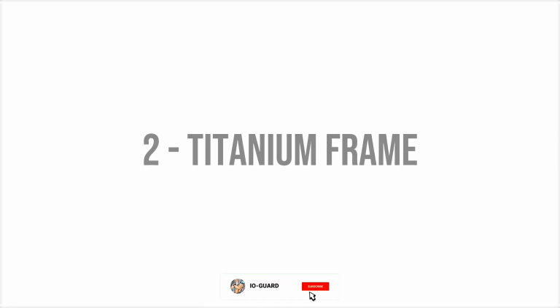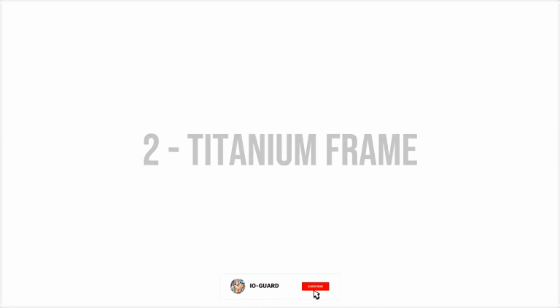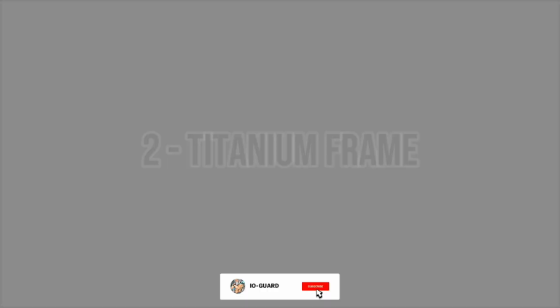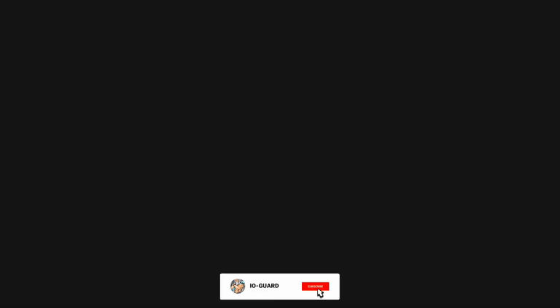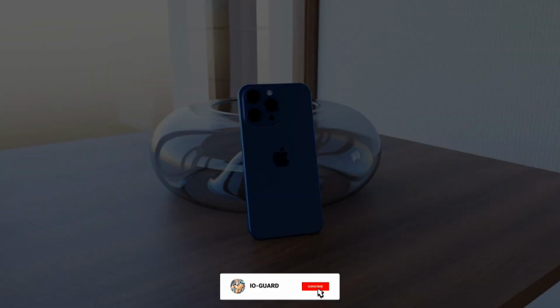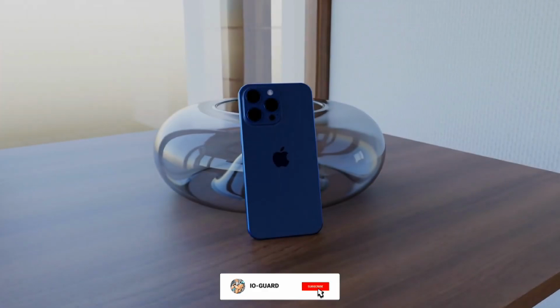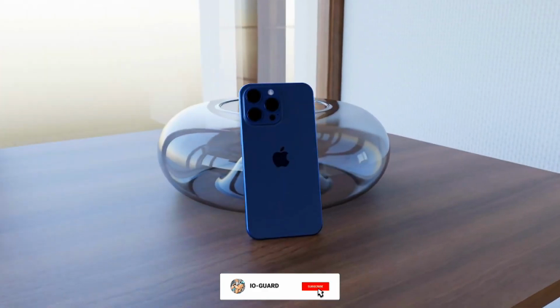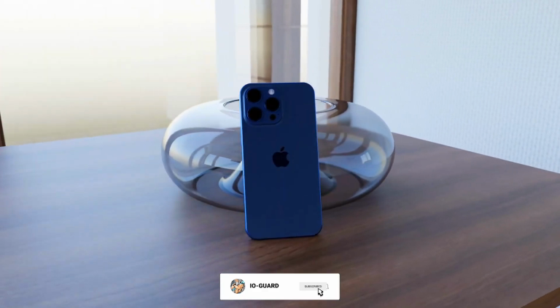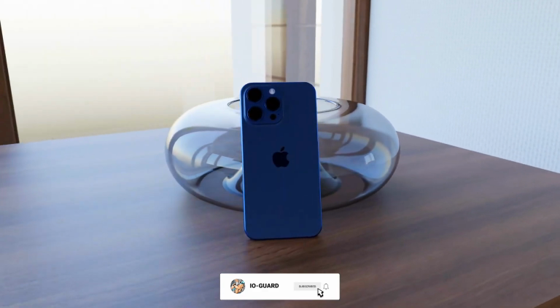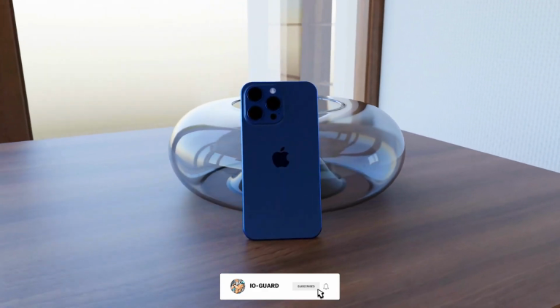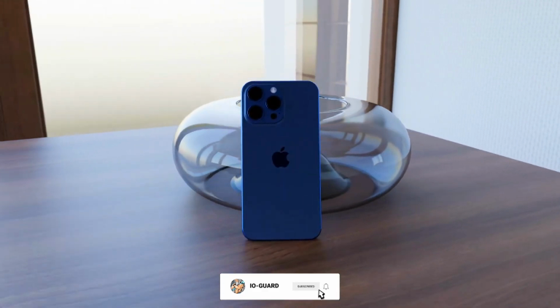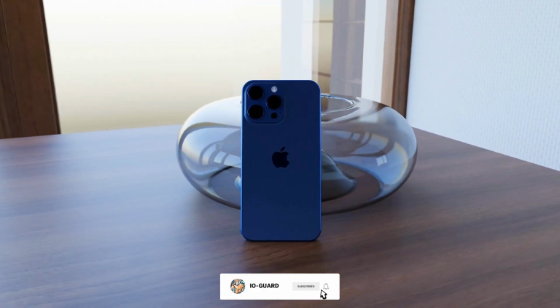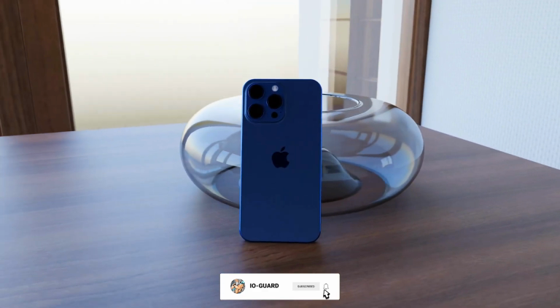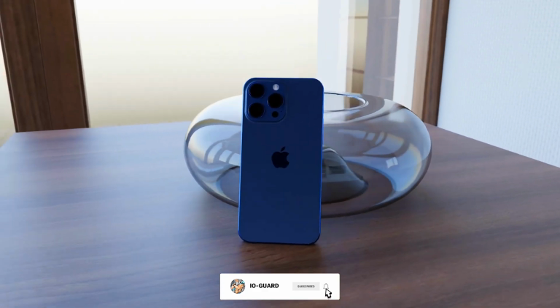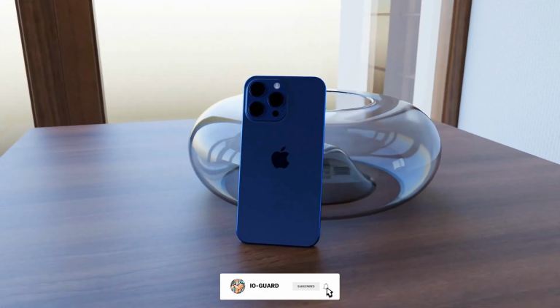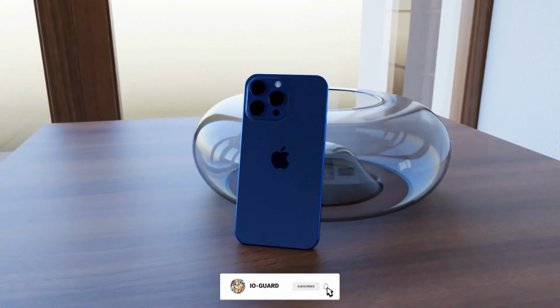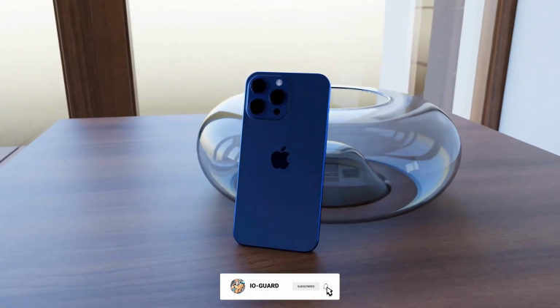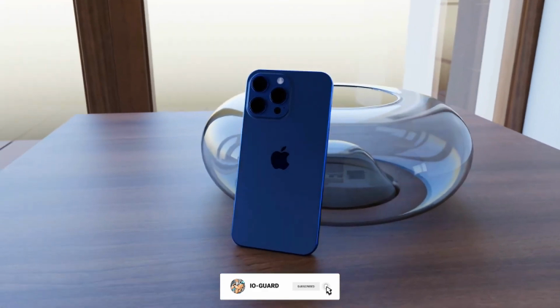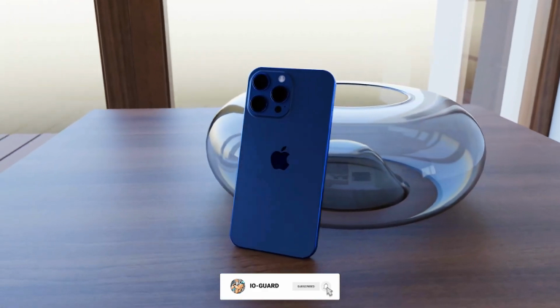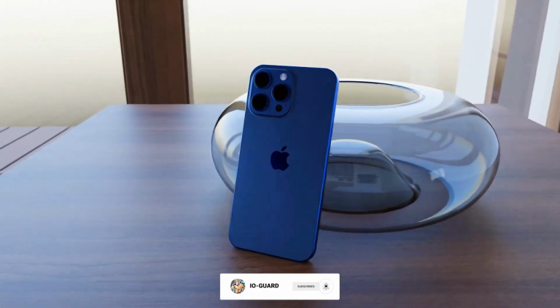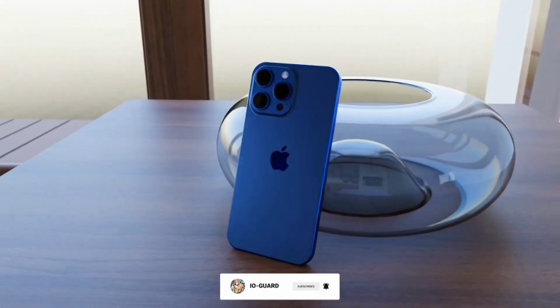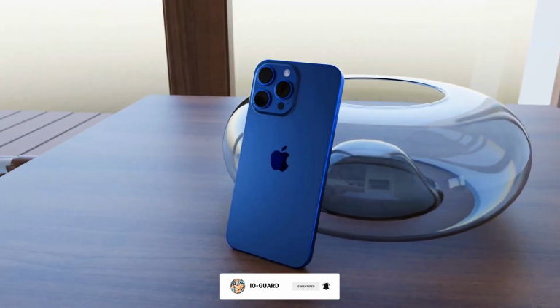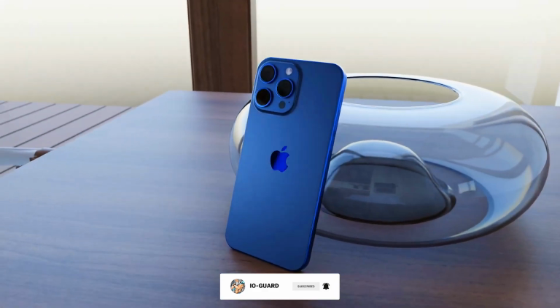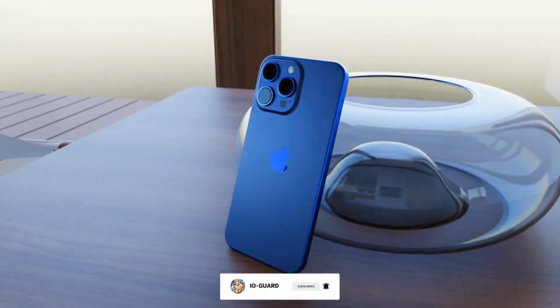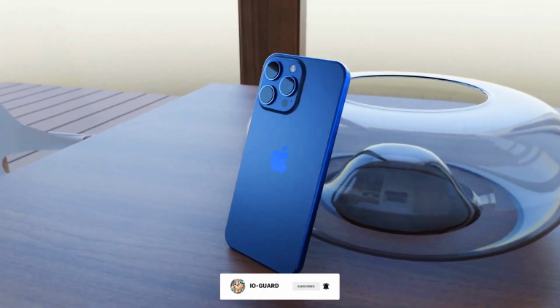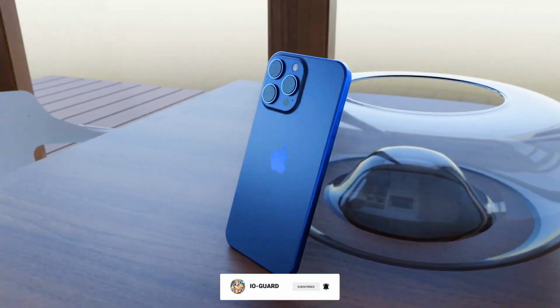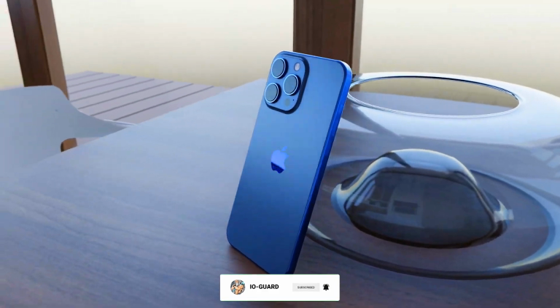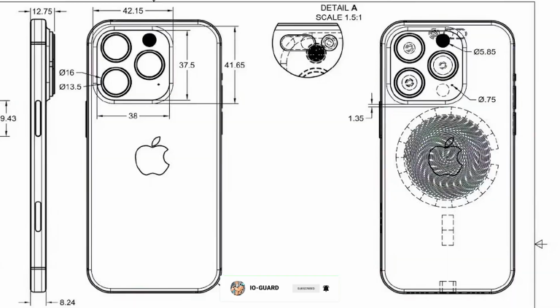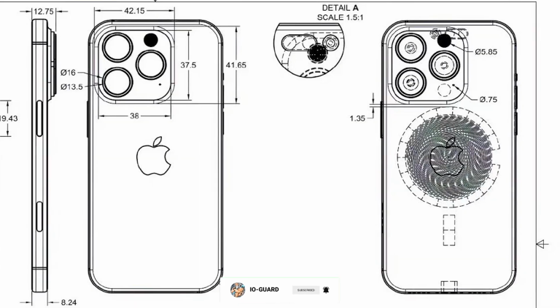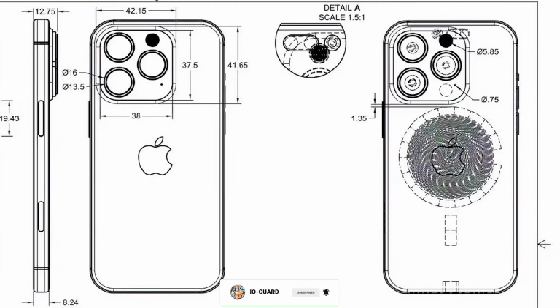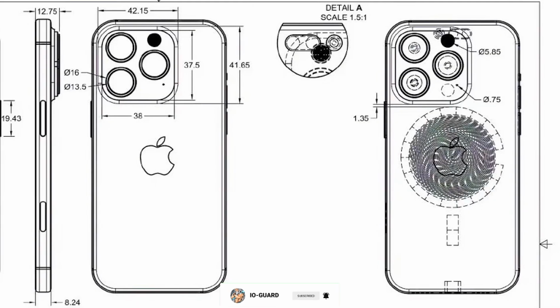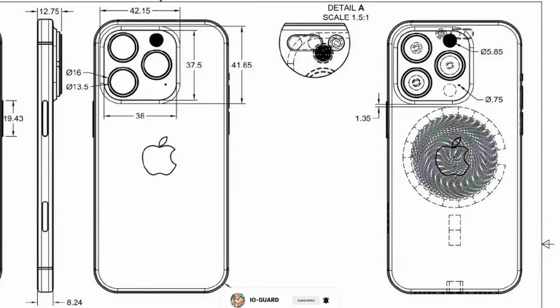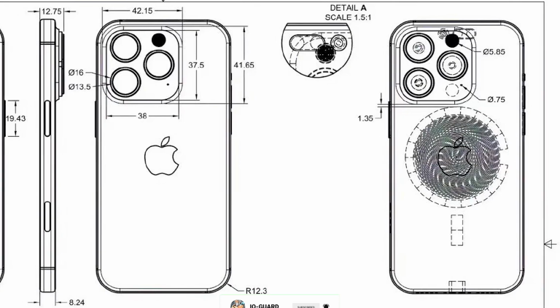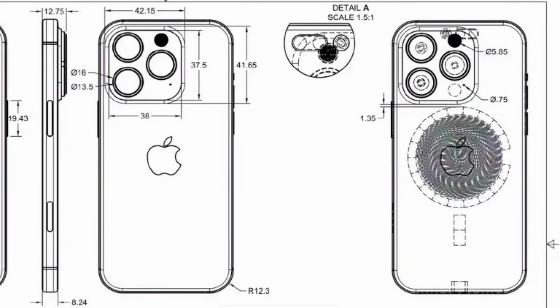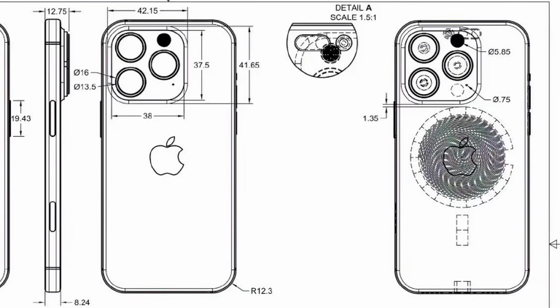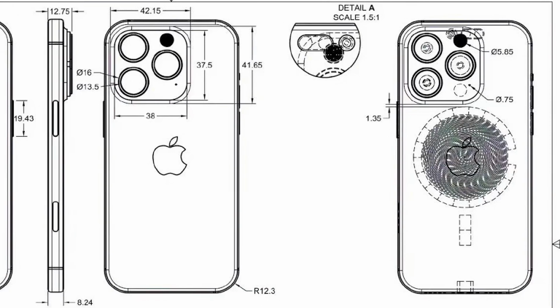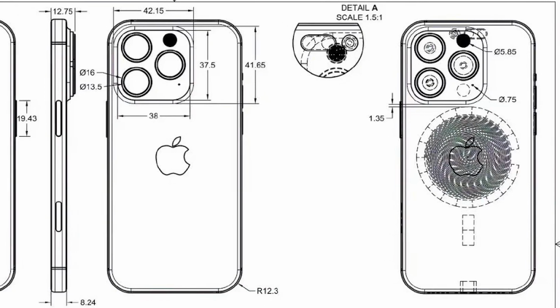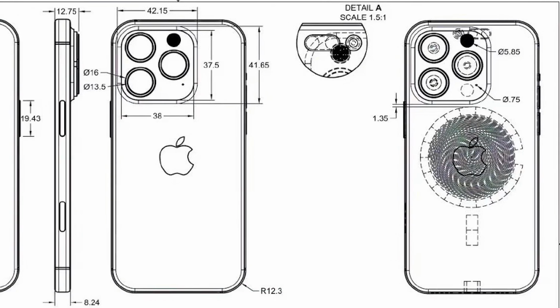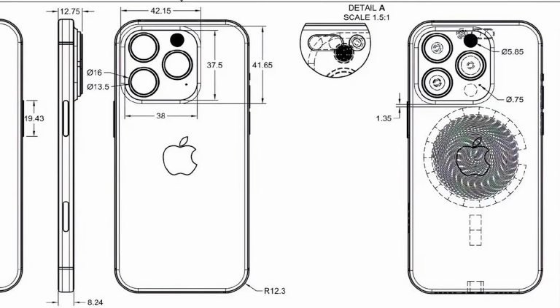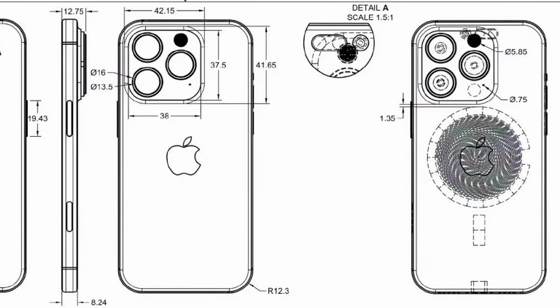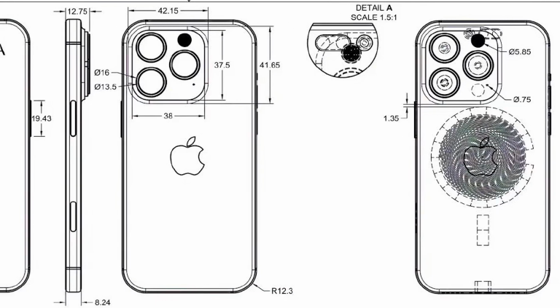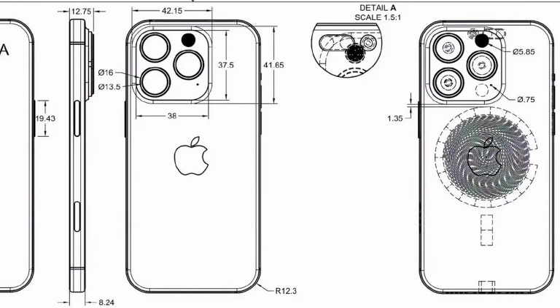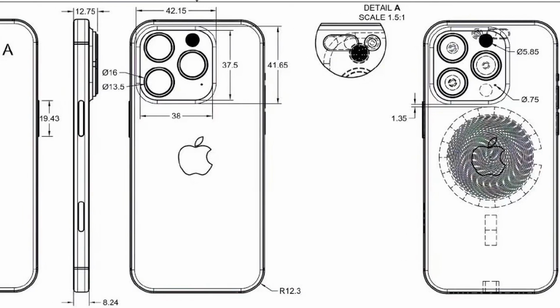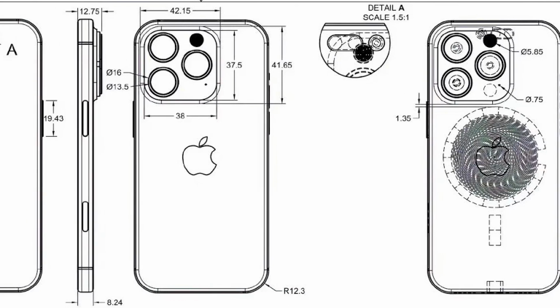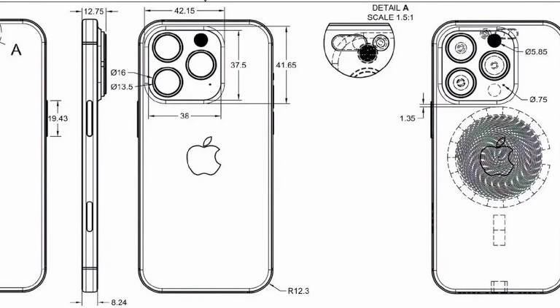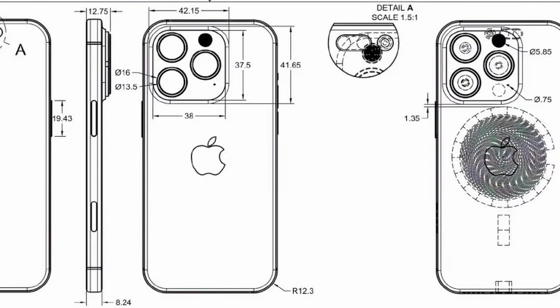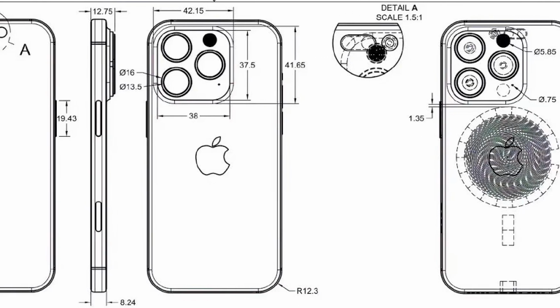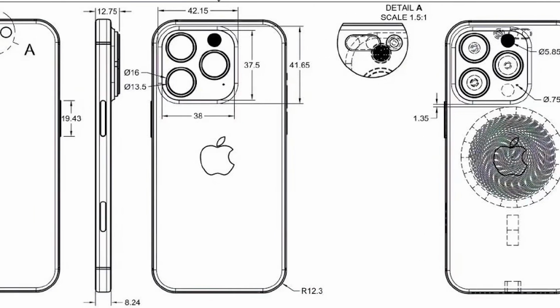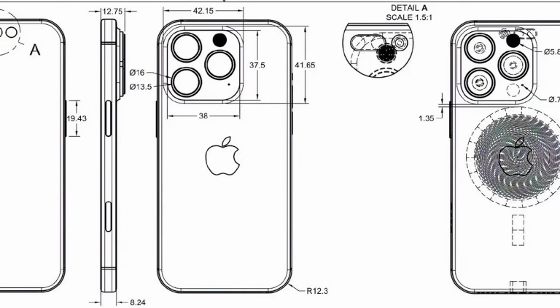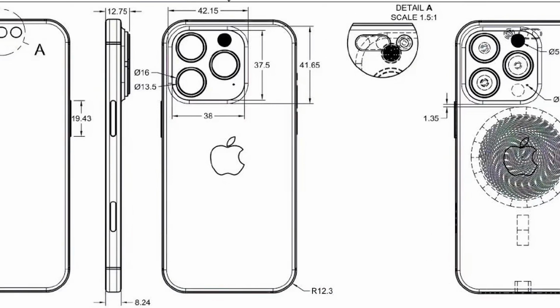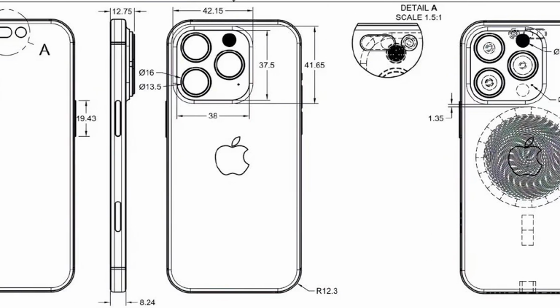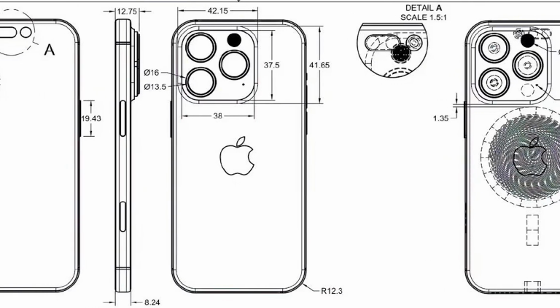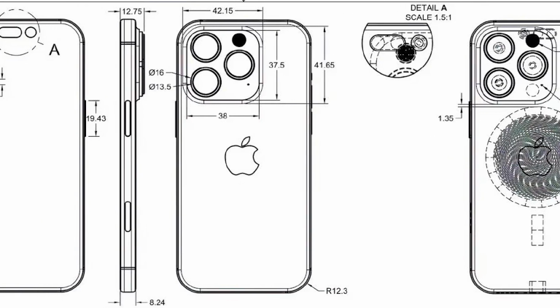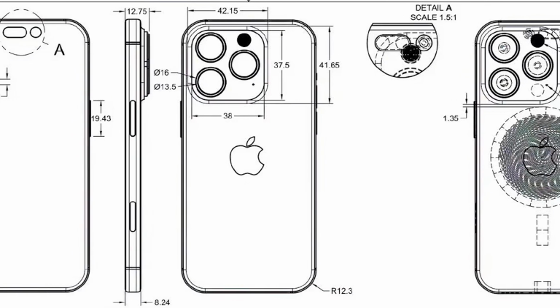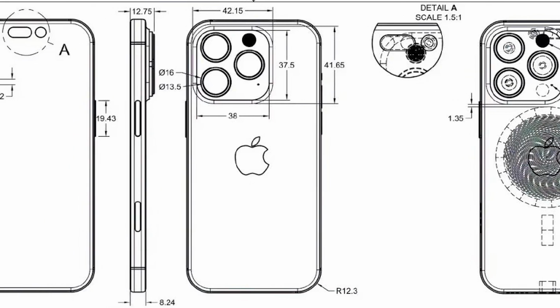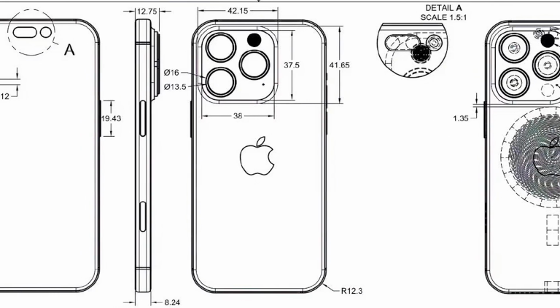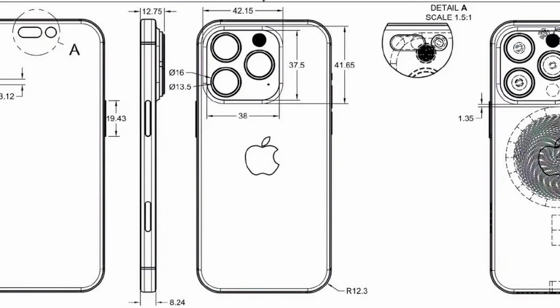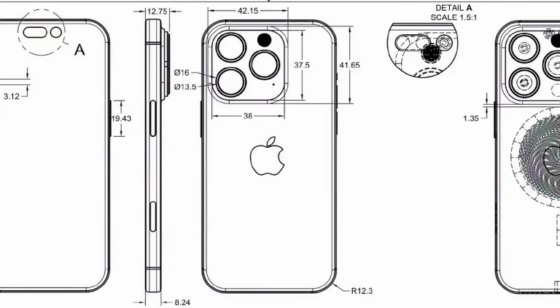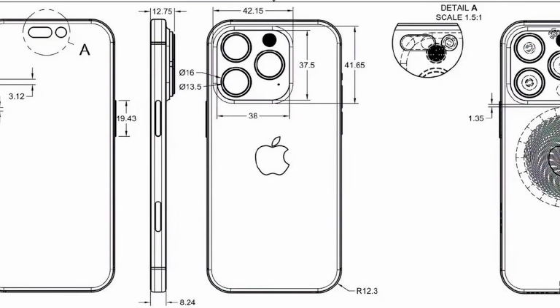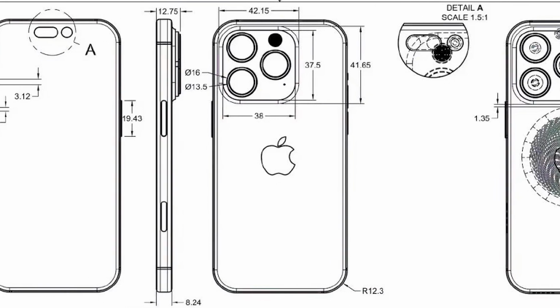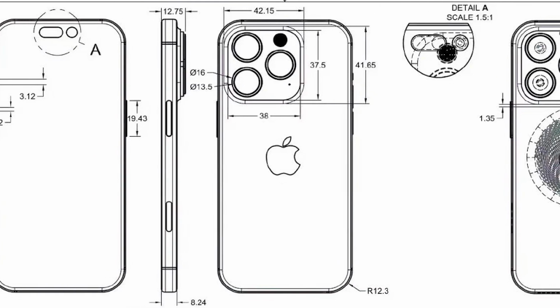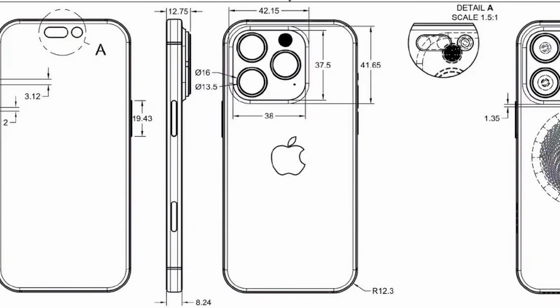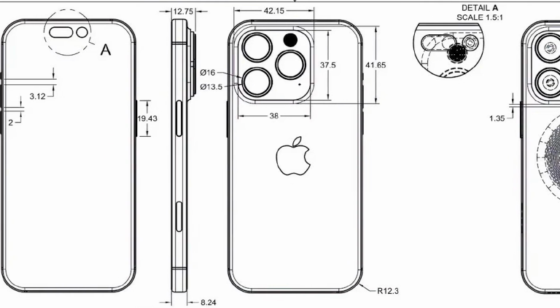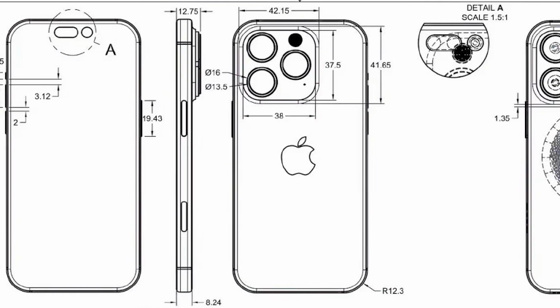Like the Apple Watch Ultra, the iPhone 15 Pro models are expected to have a titanium frame instead of stainless steel.